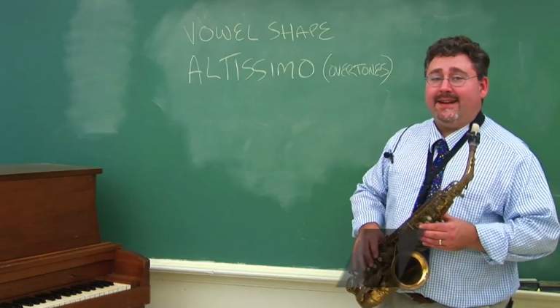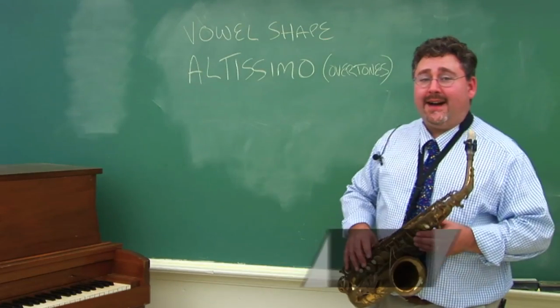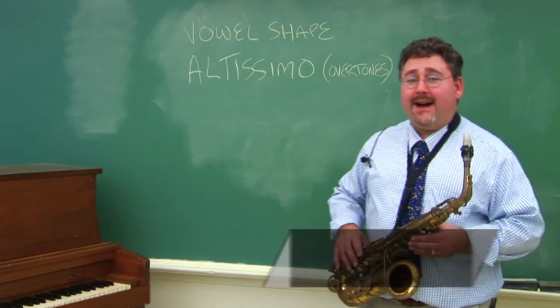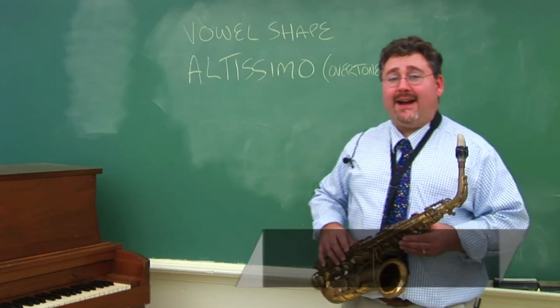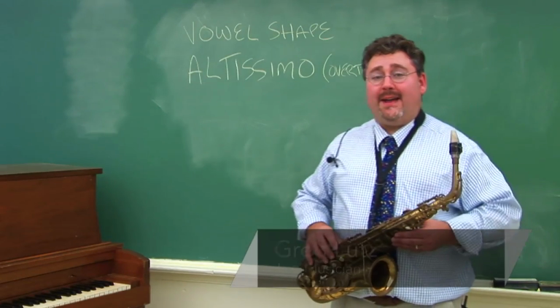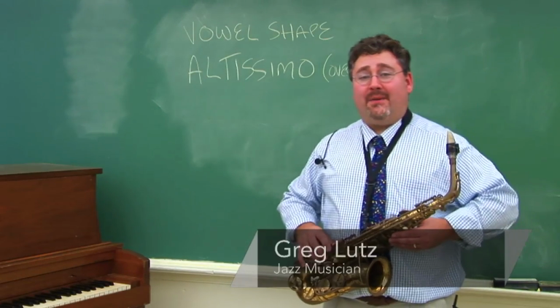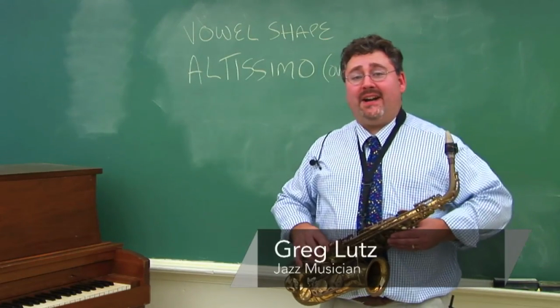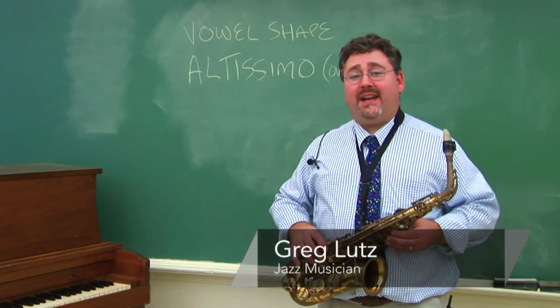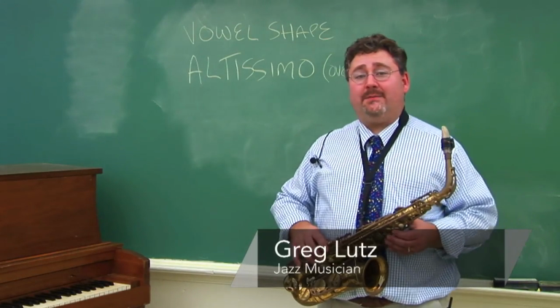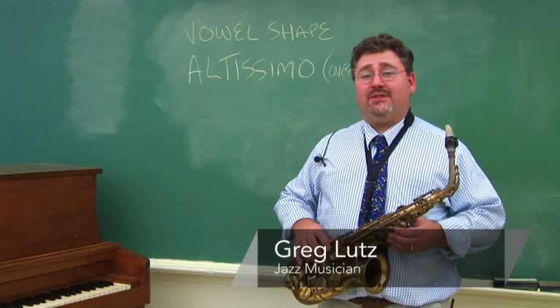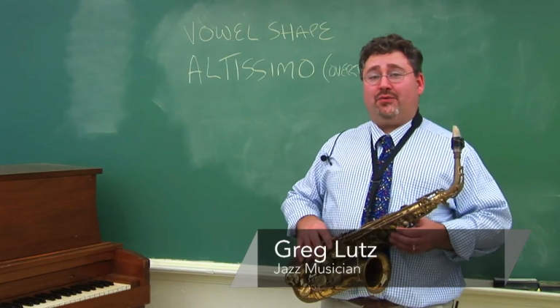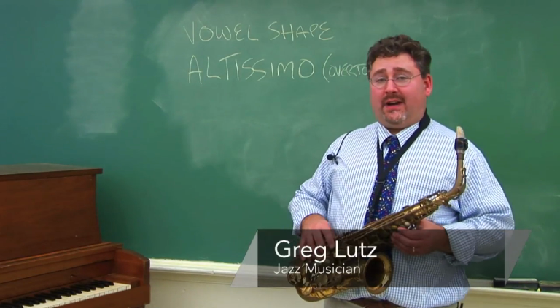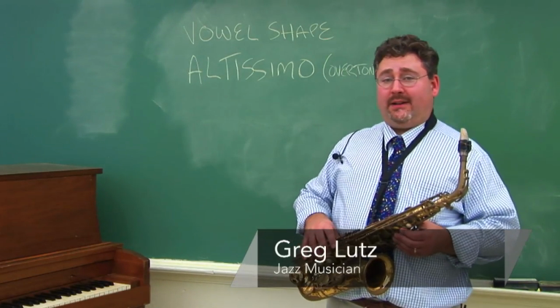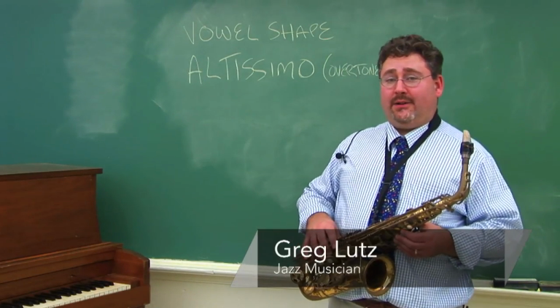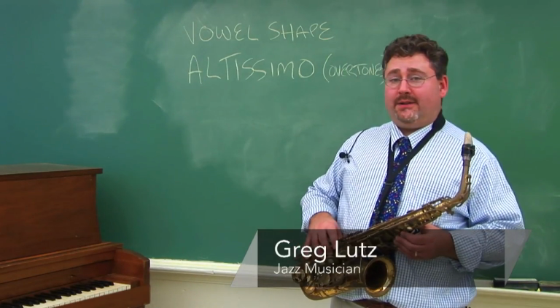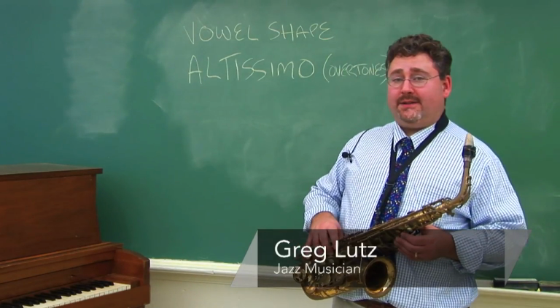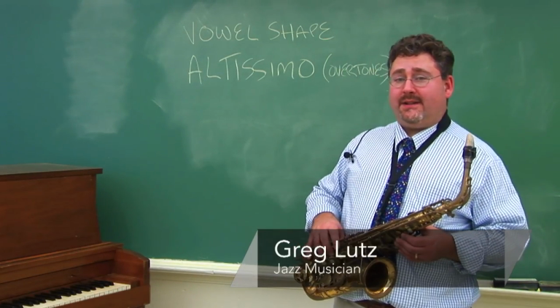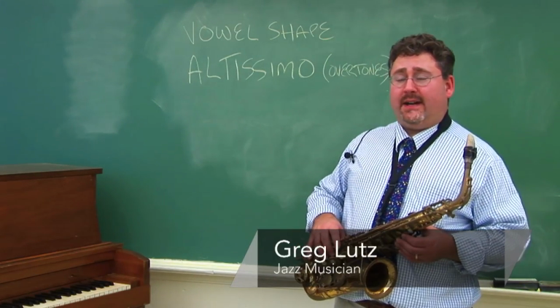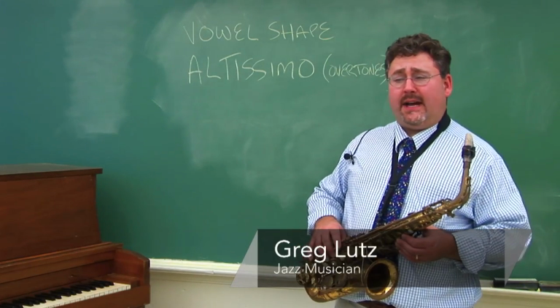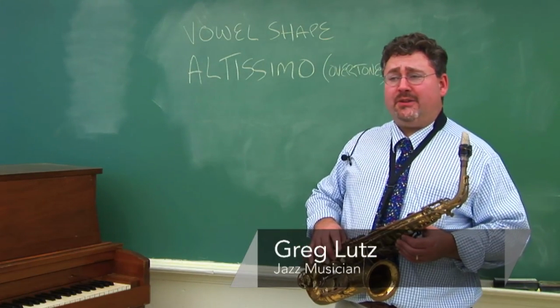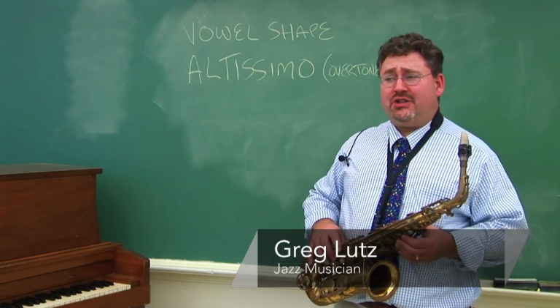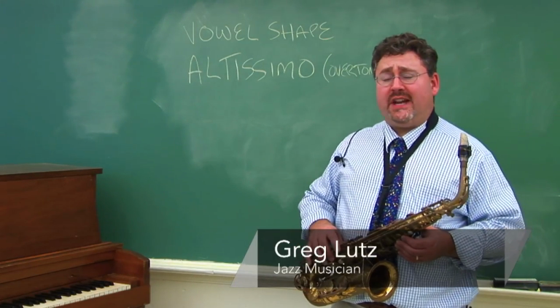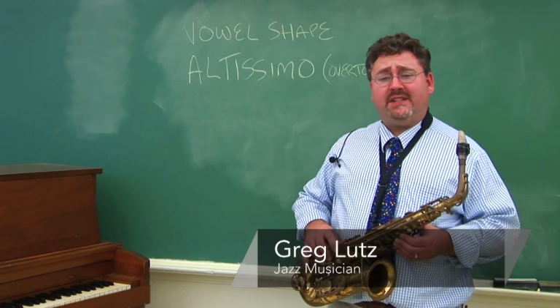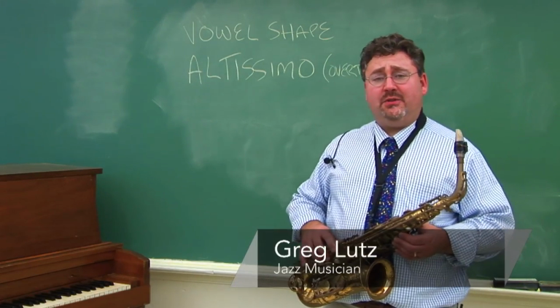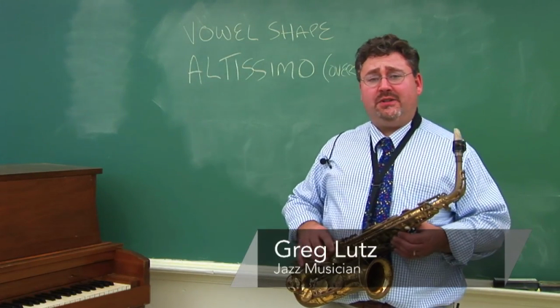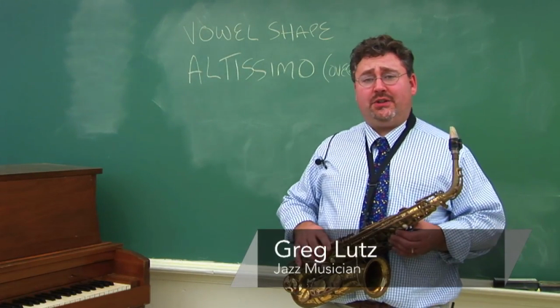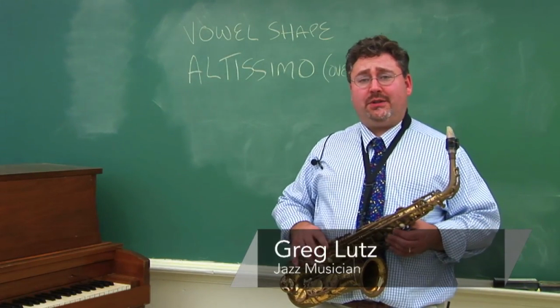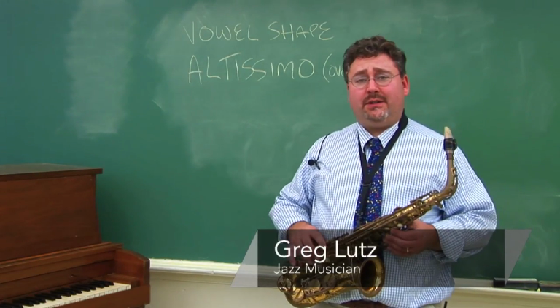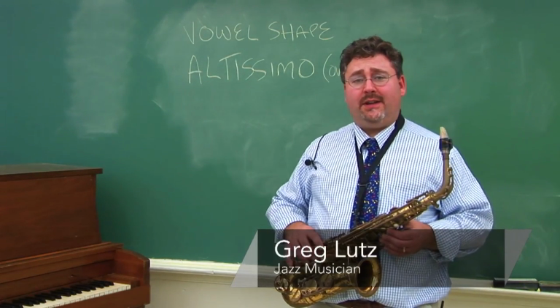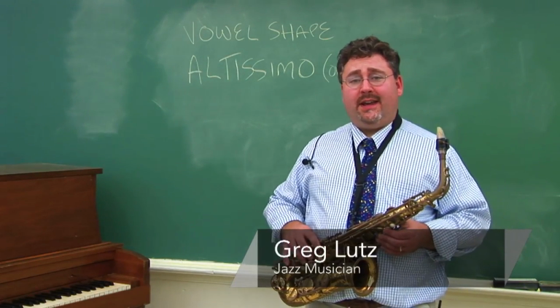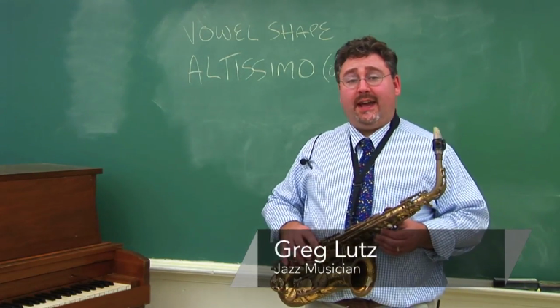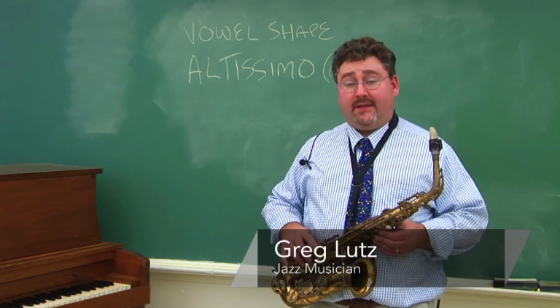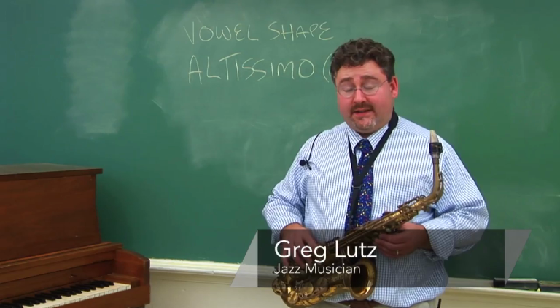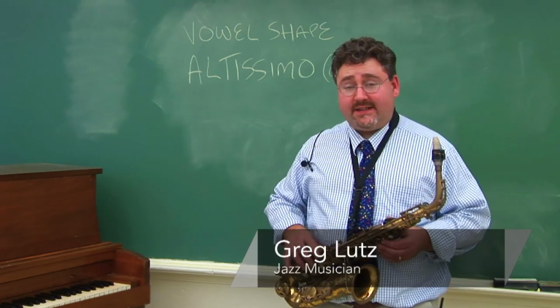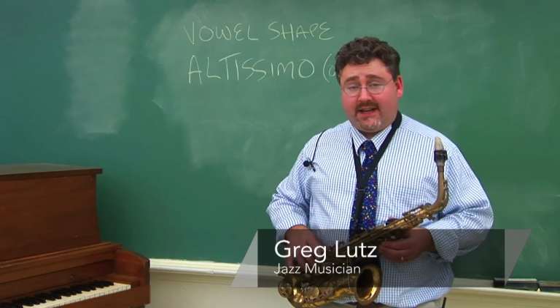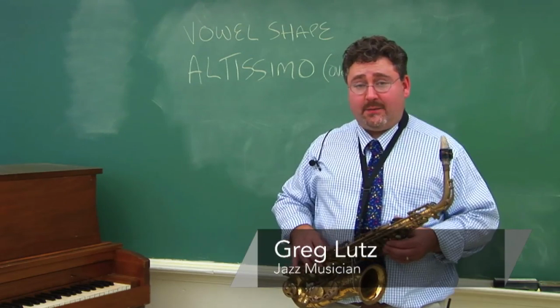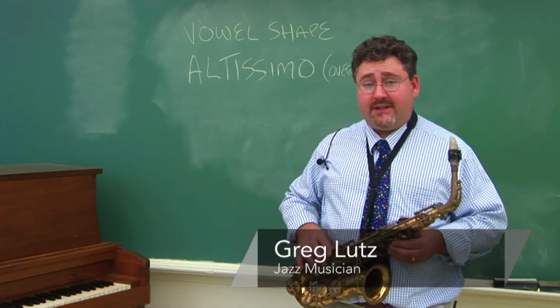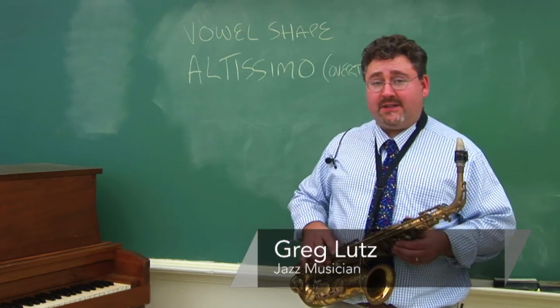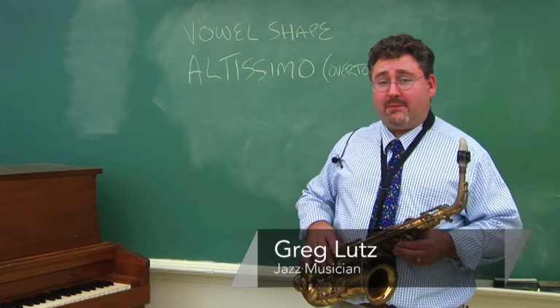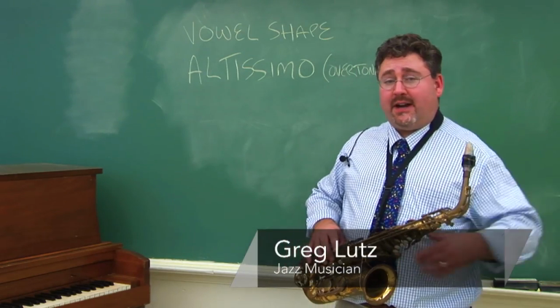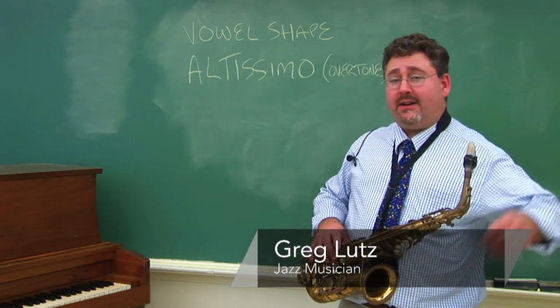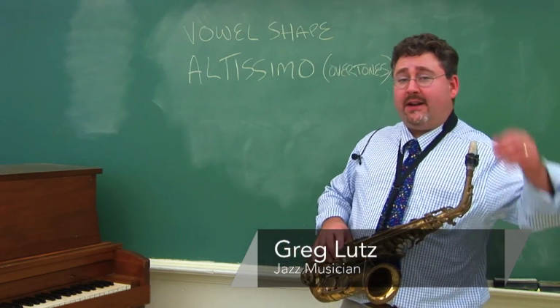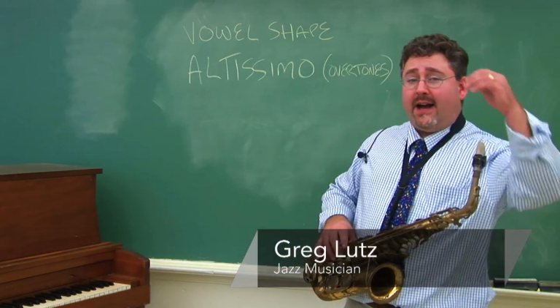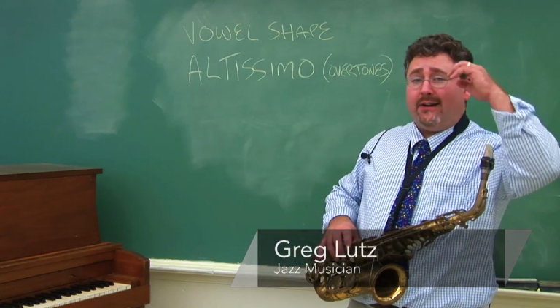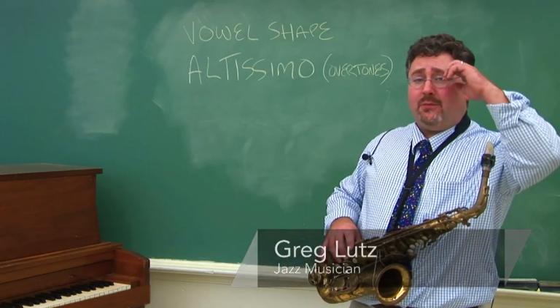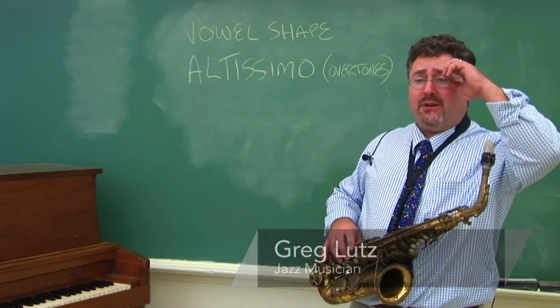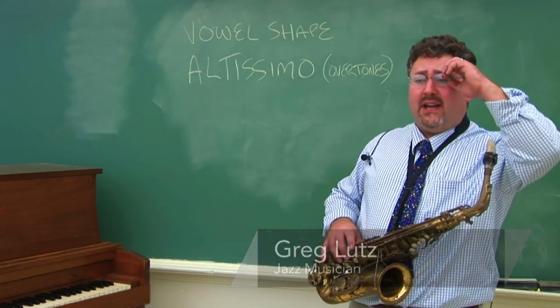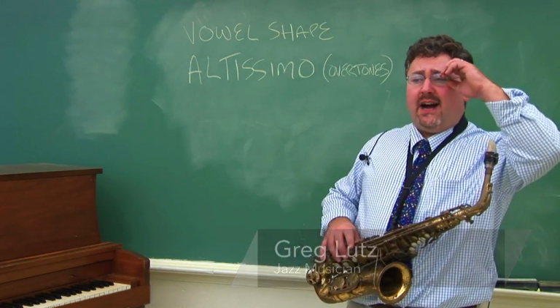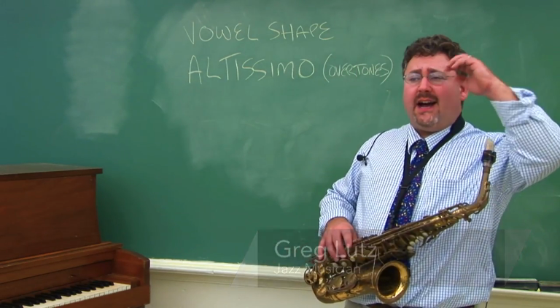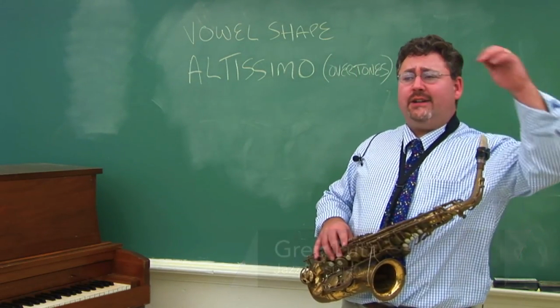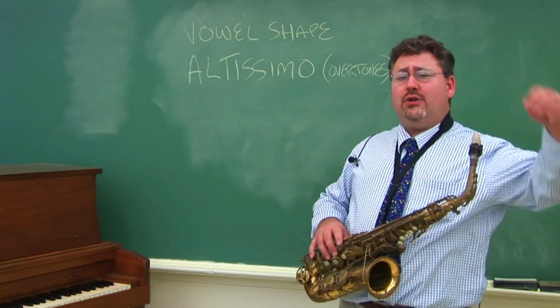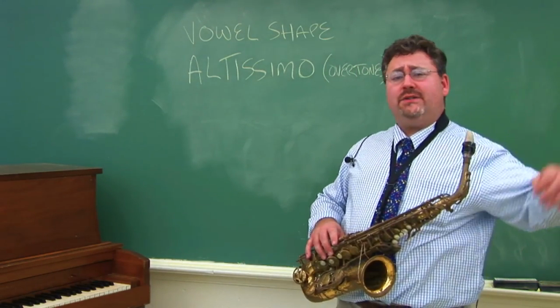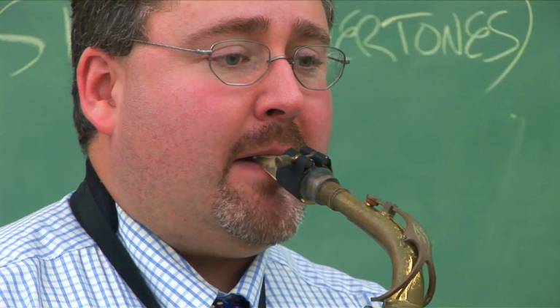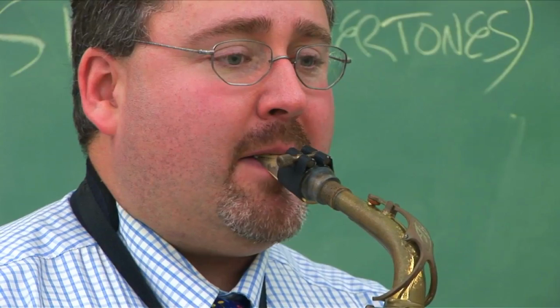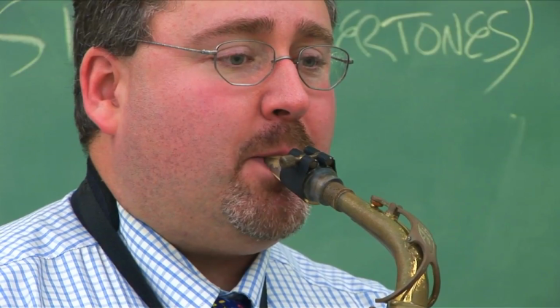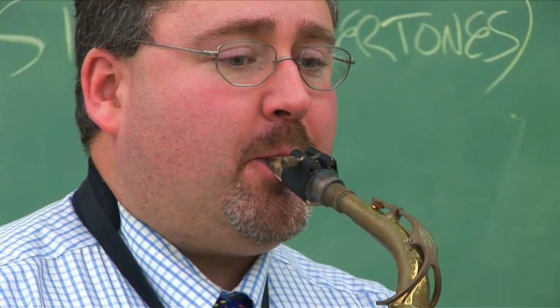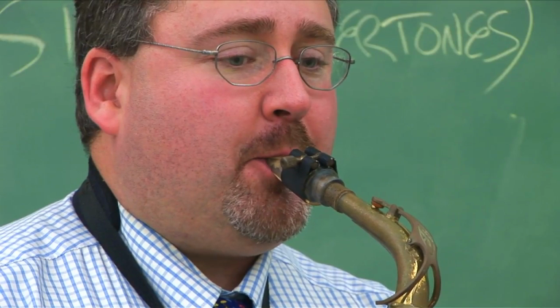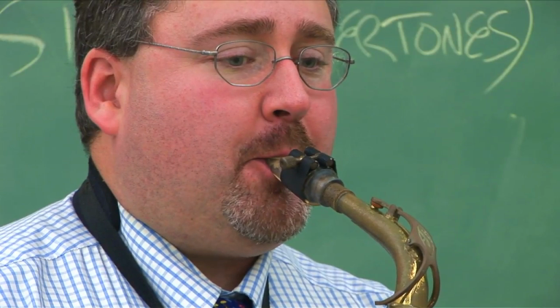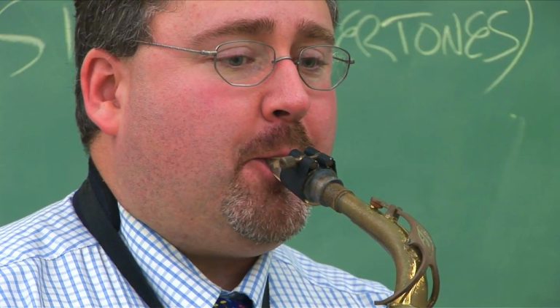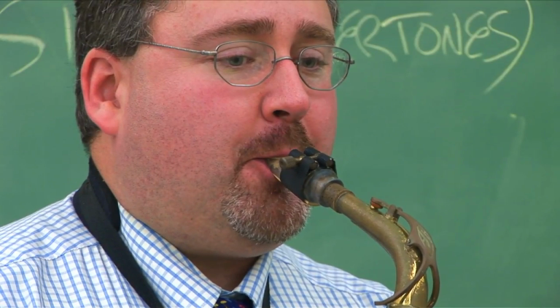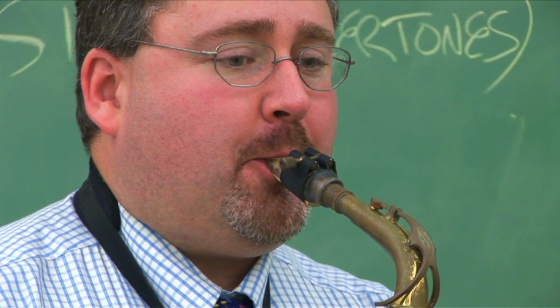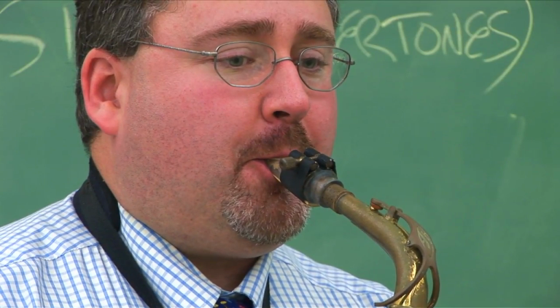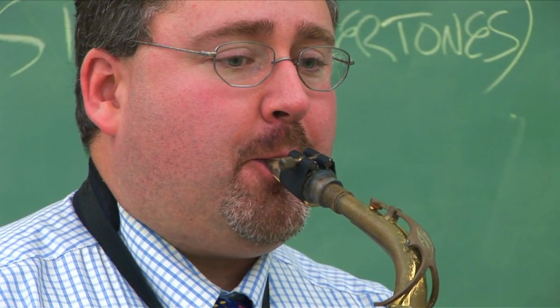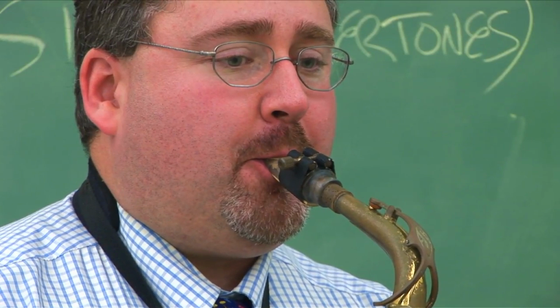Hi, my name's Greg Lutz, and I'm a jazz musician. This segment is about how to play high notes on the alto saxophone.